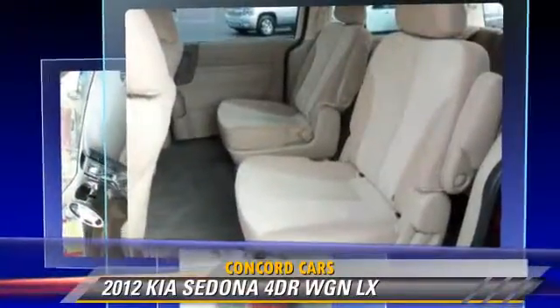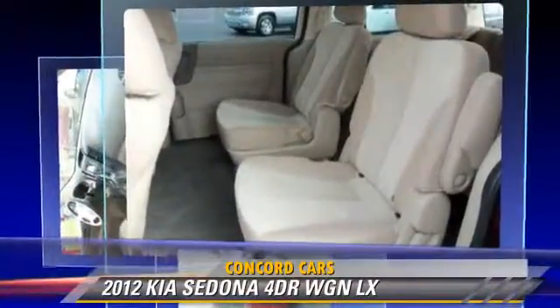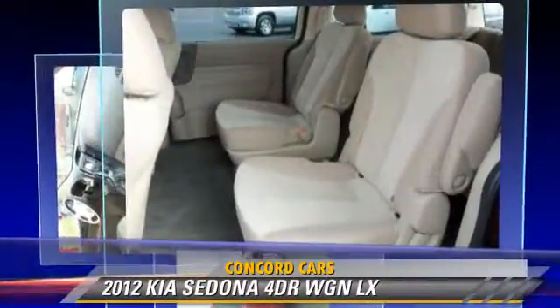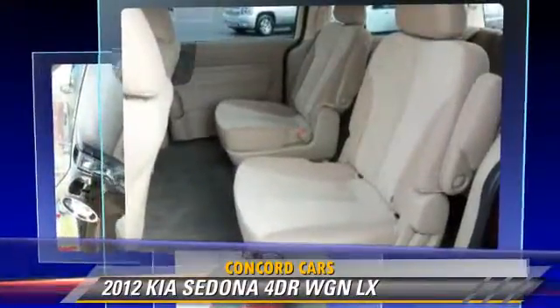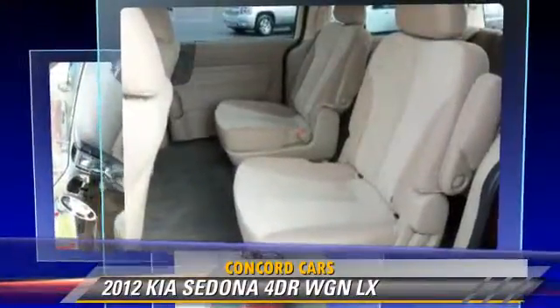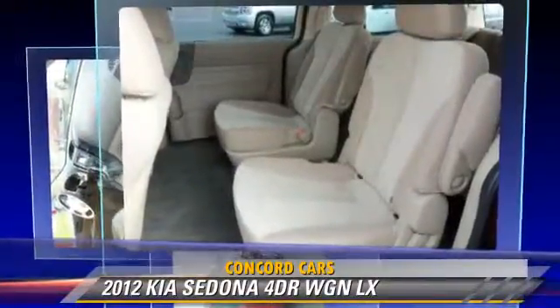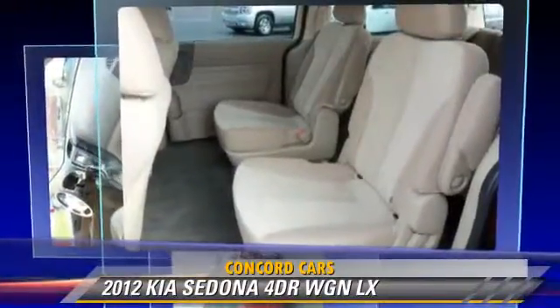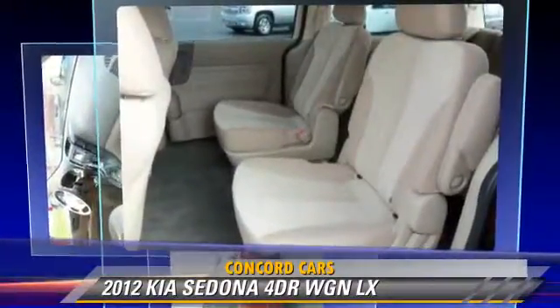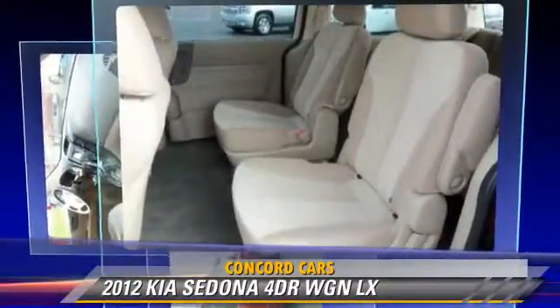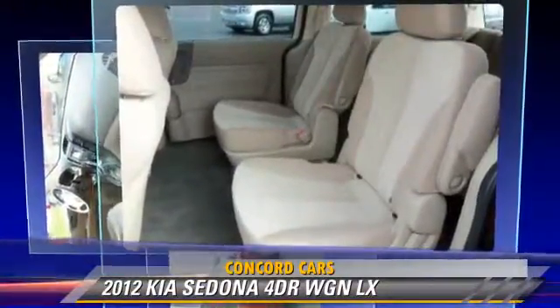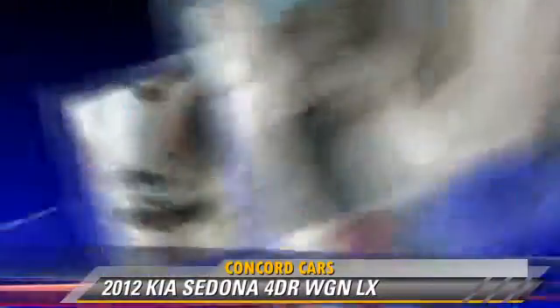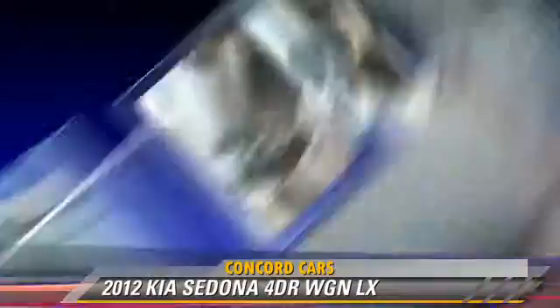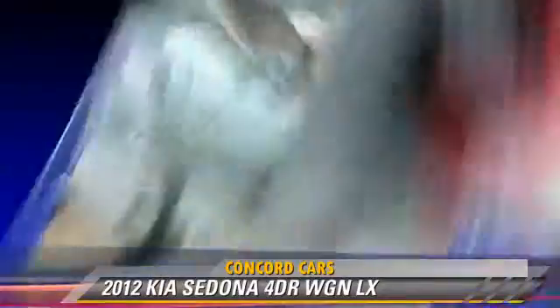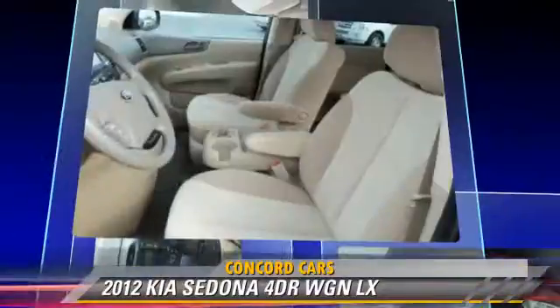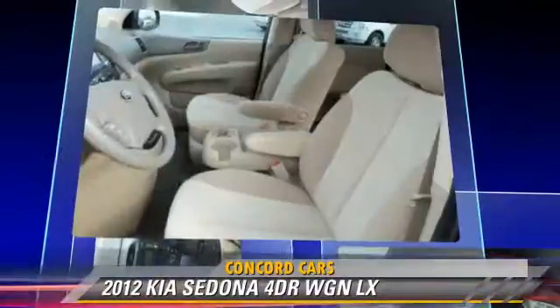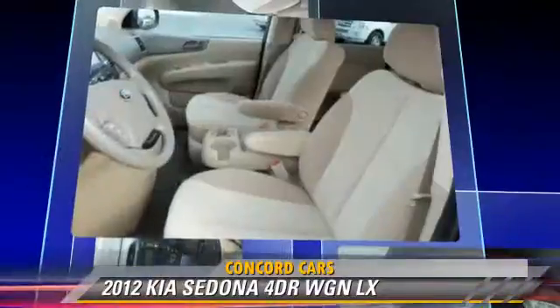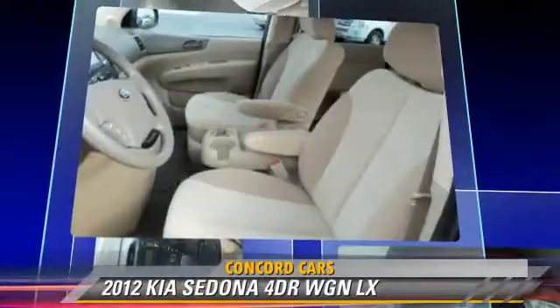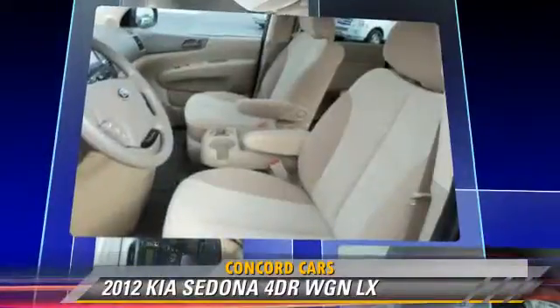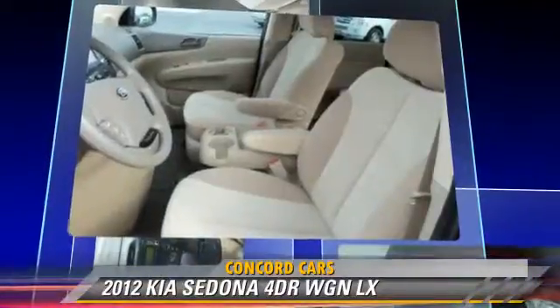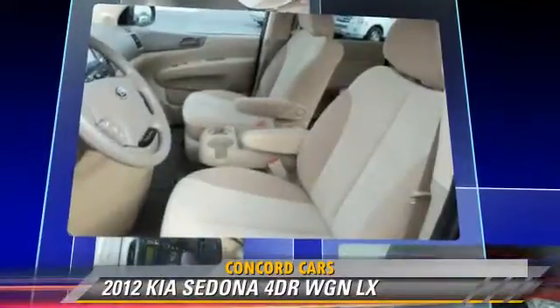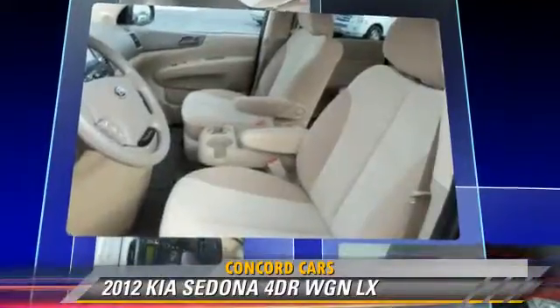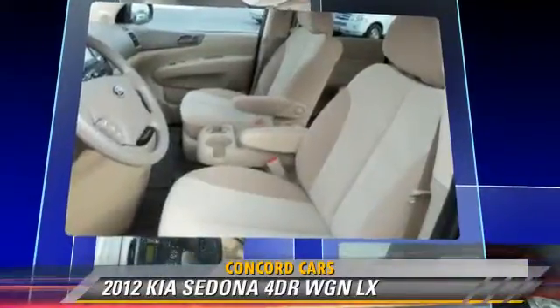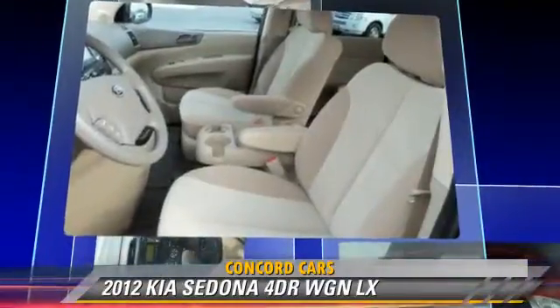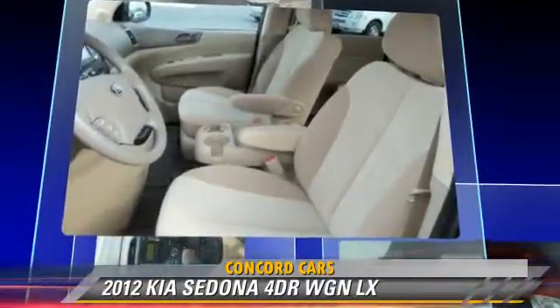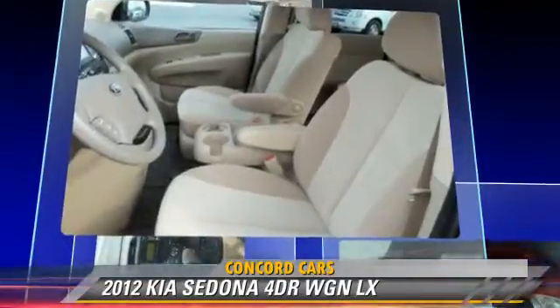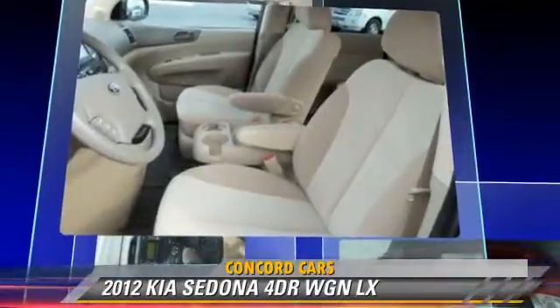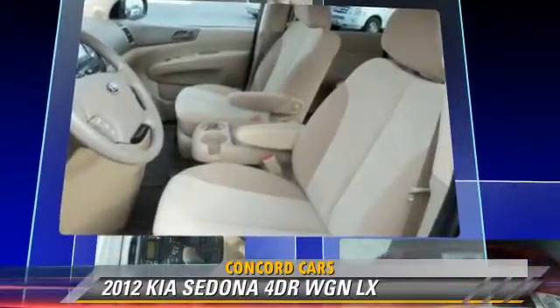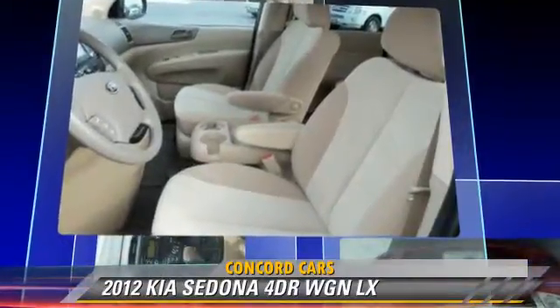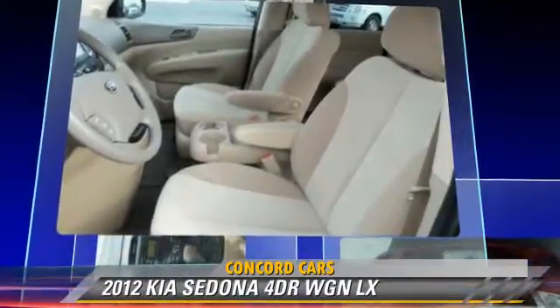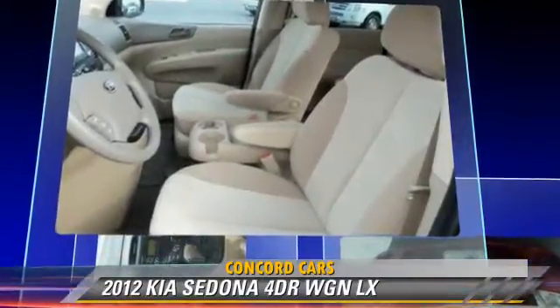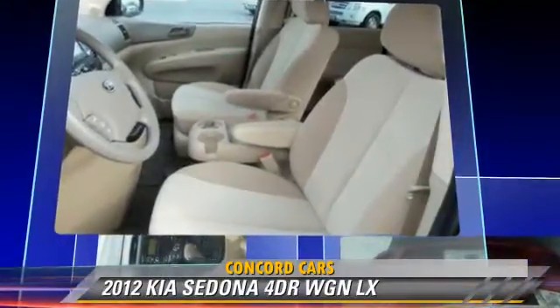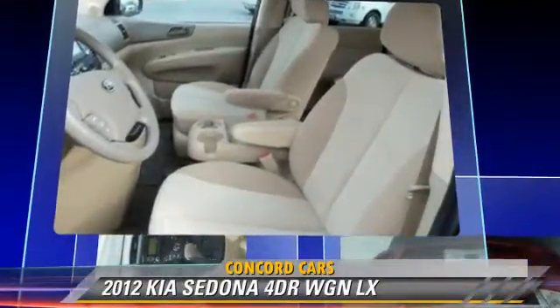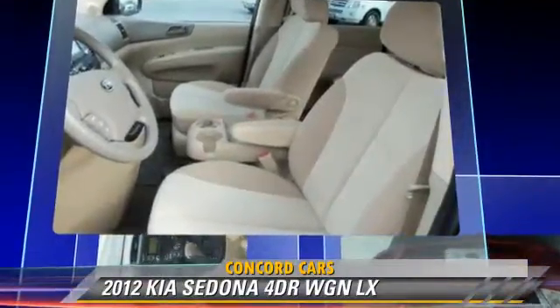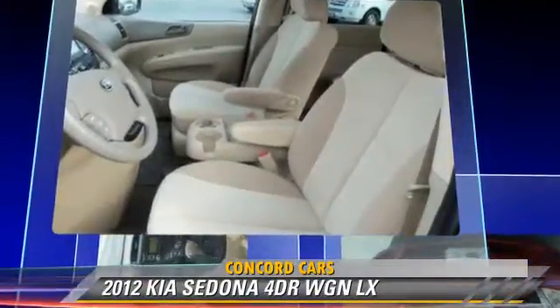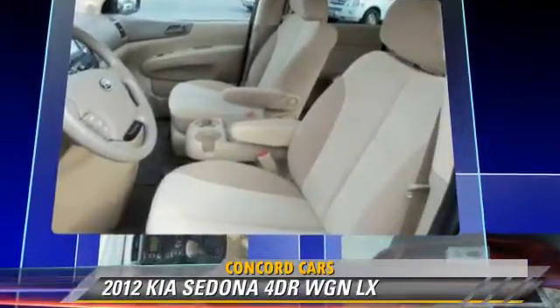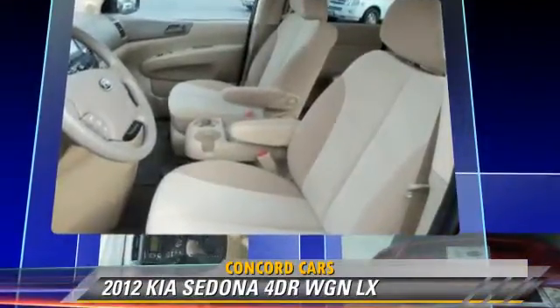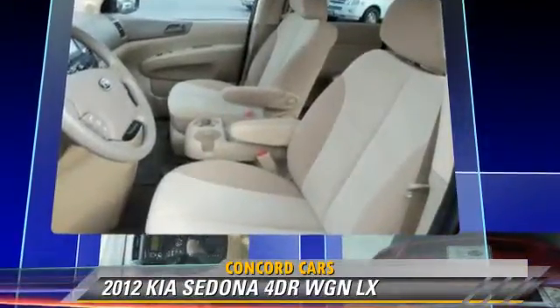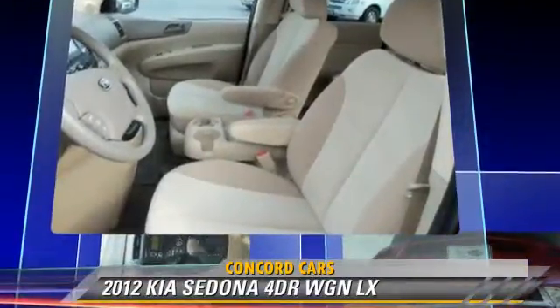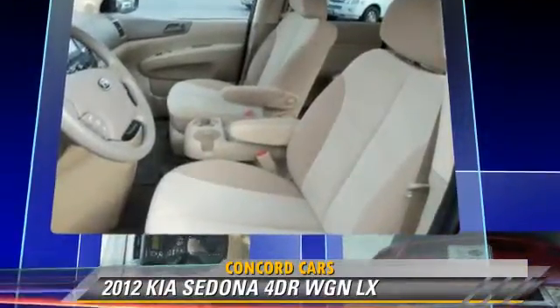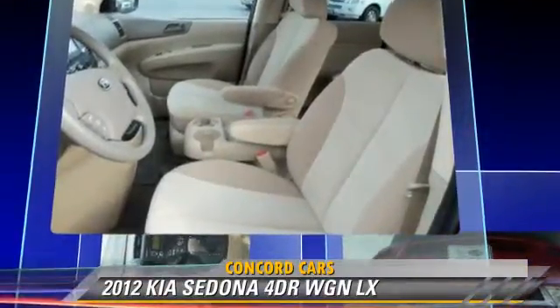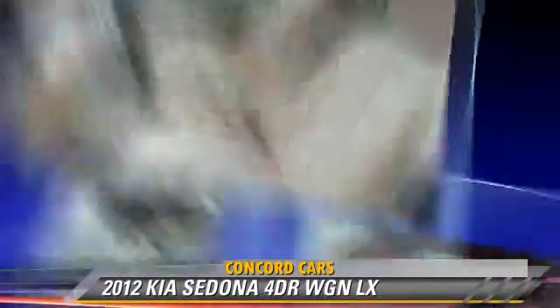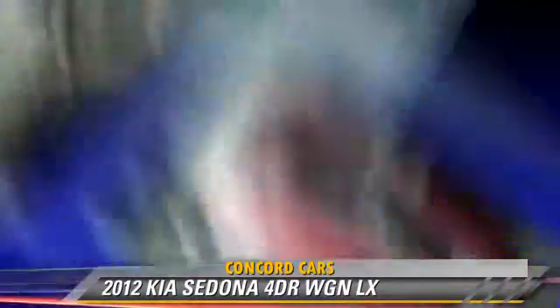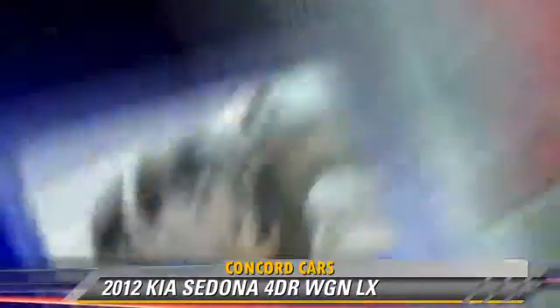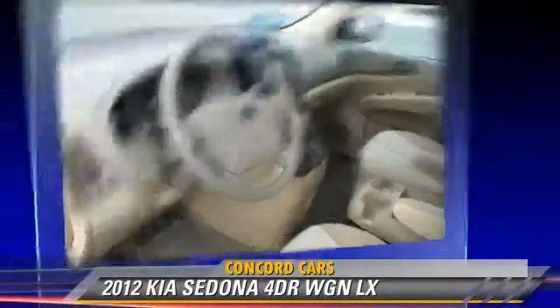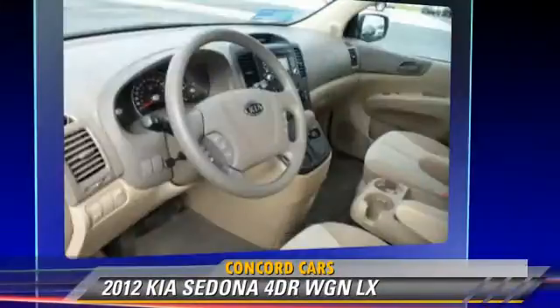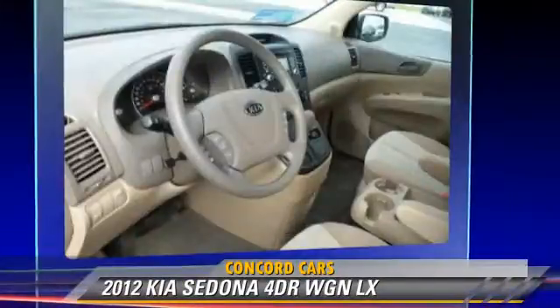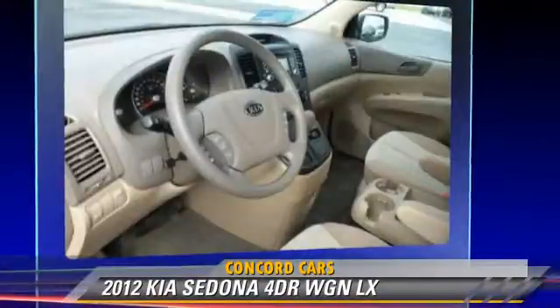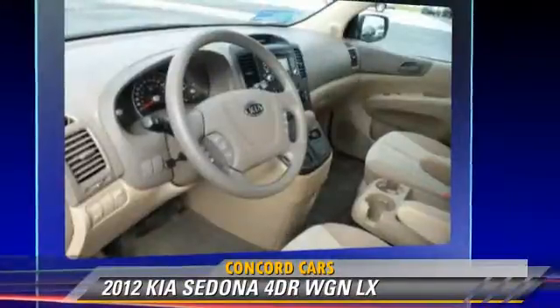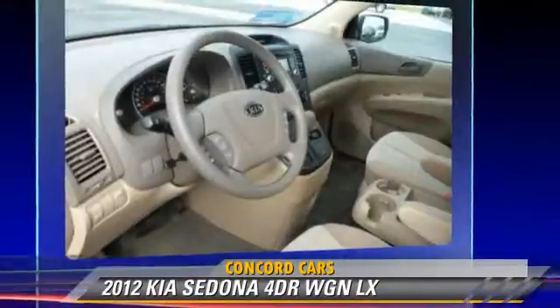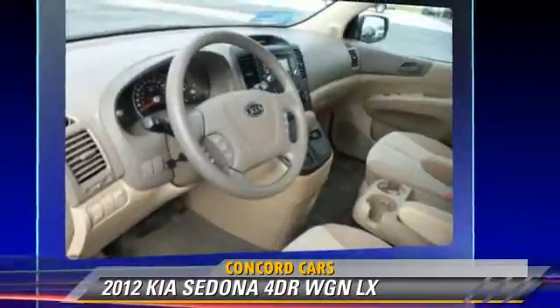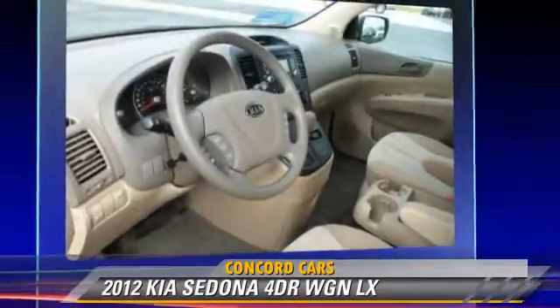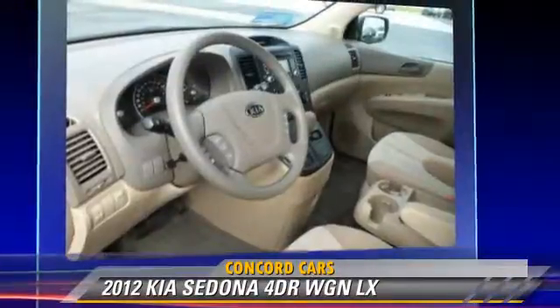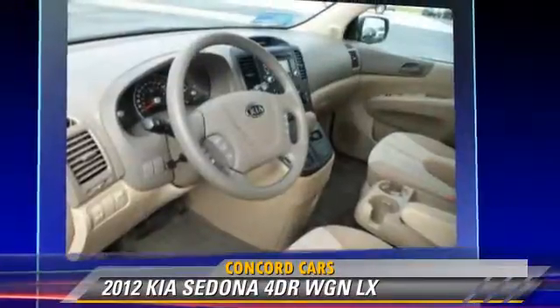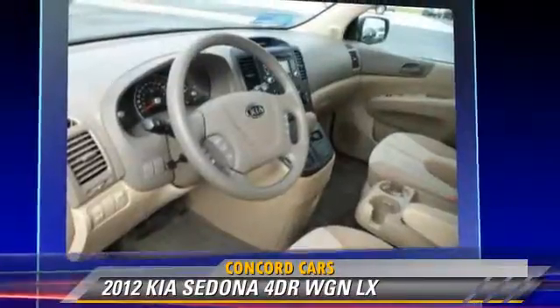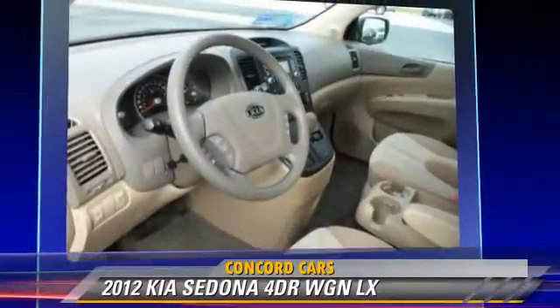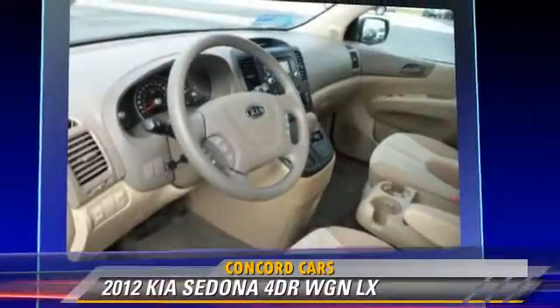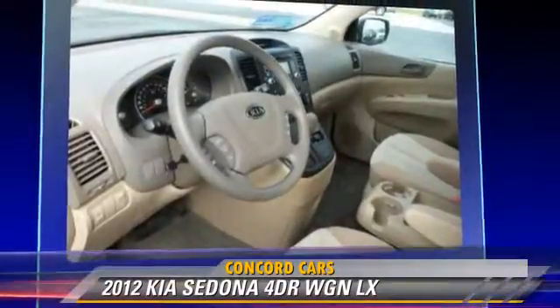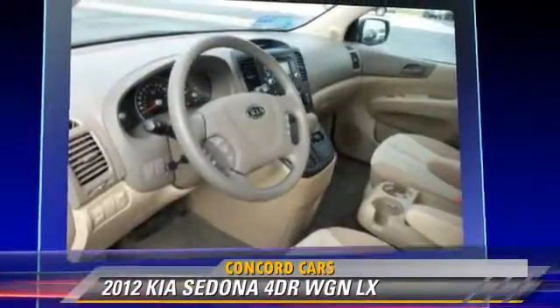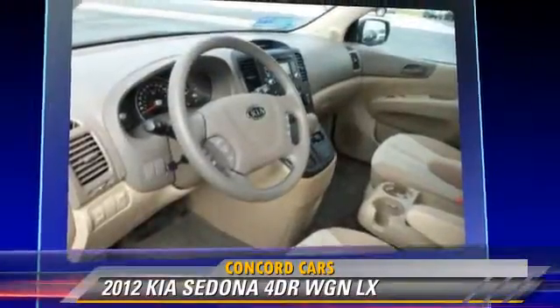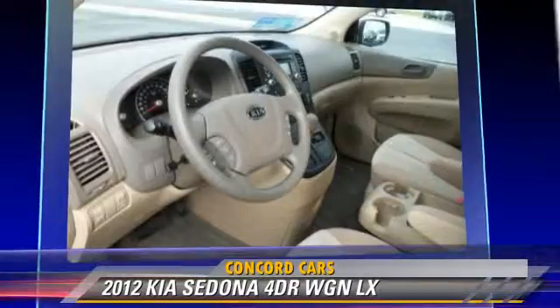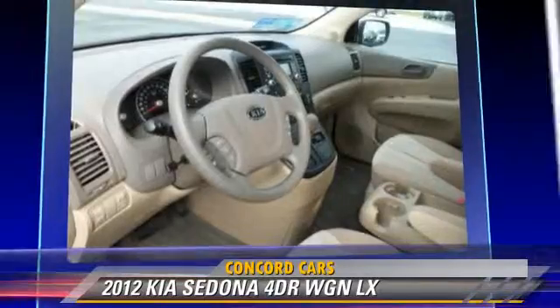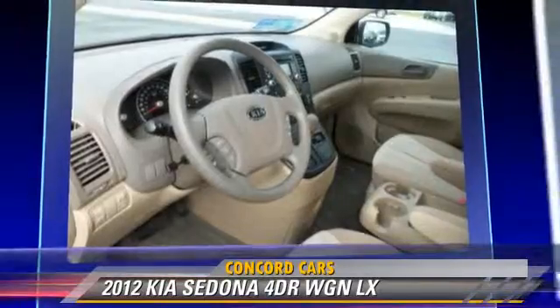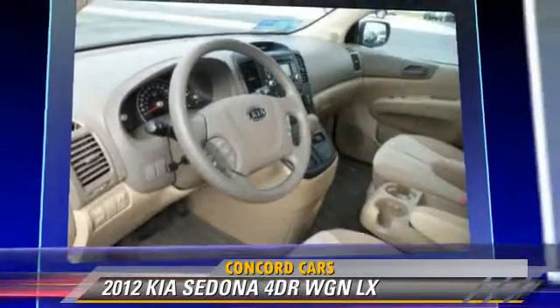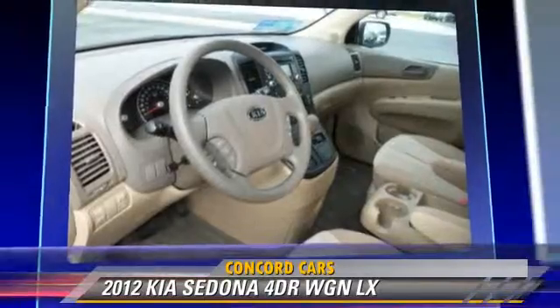This Kia features powered door locks, parking sensors, and rear air conditioning.